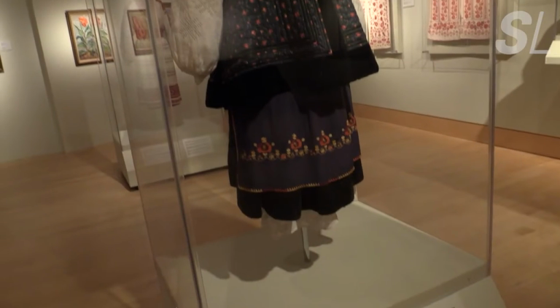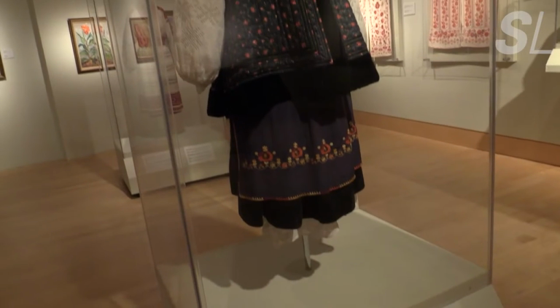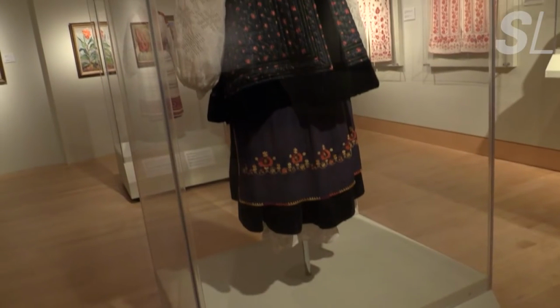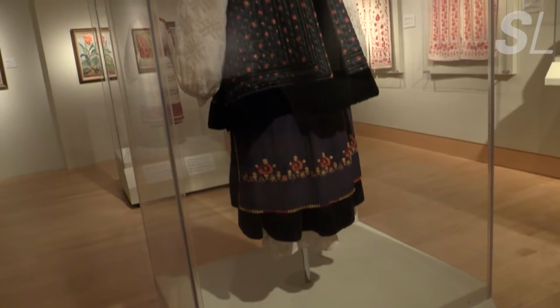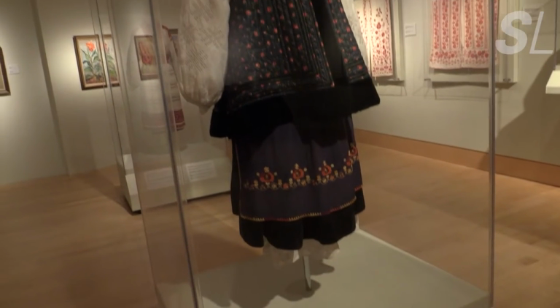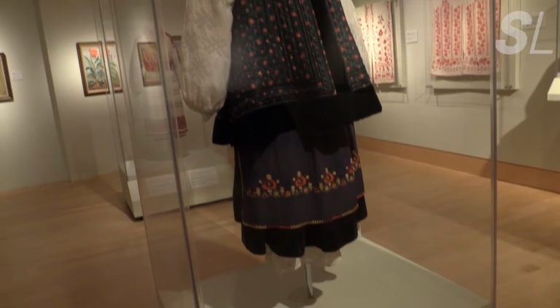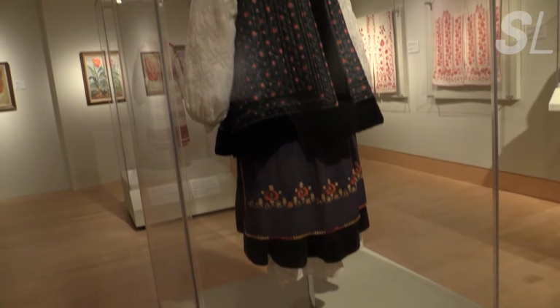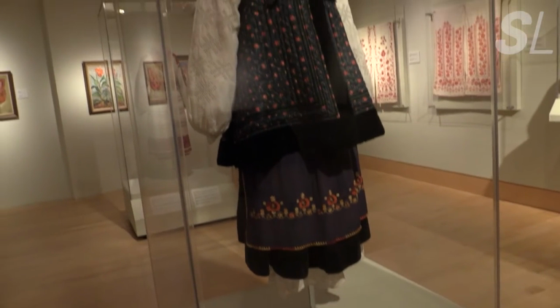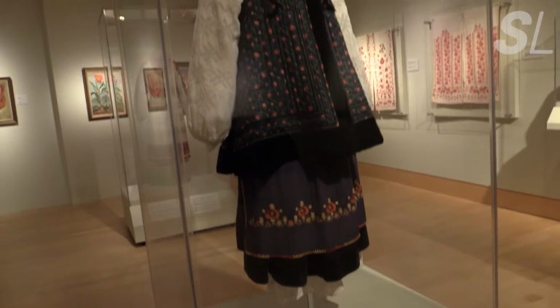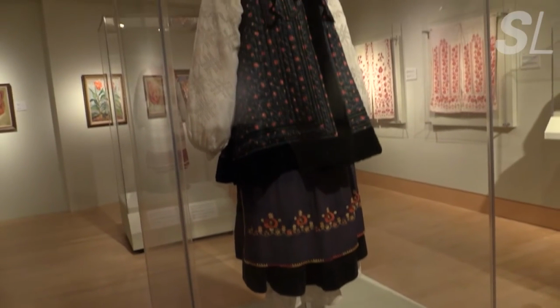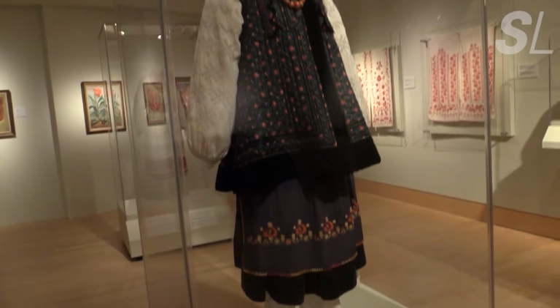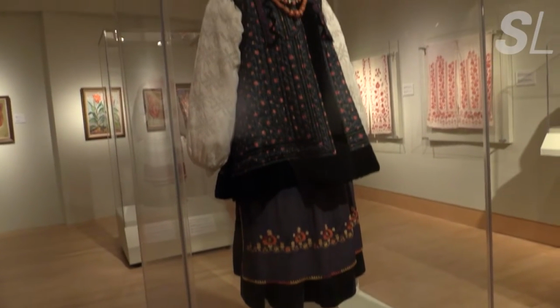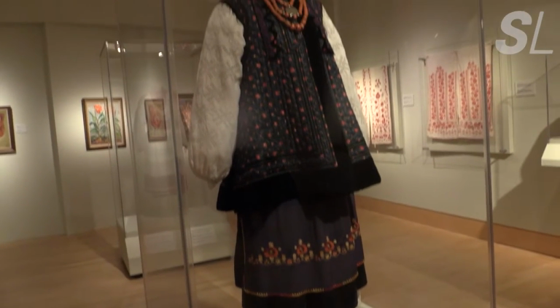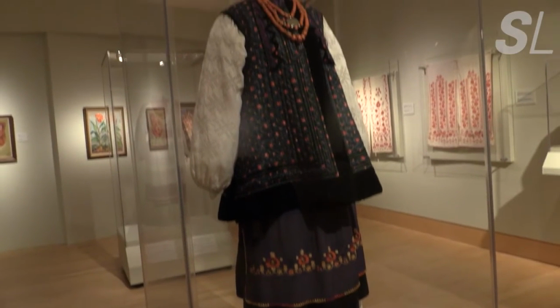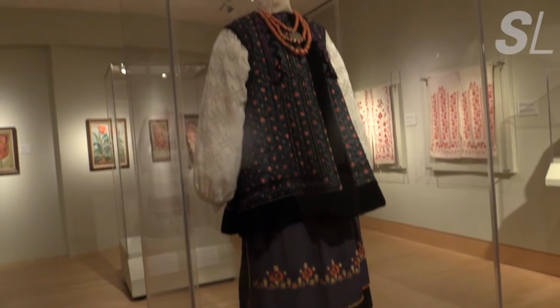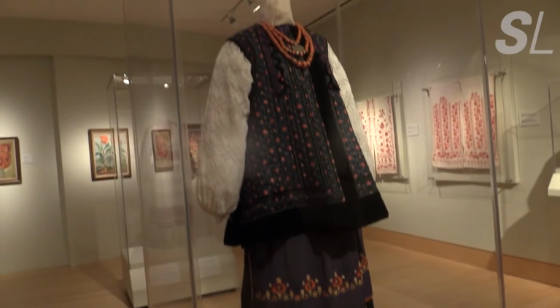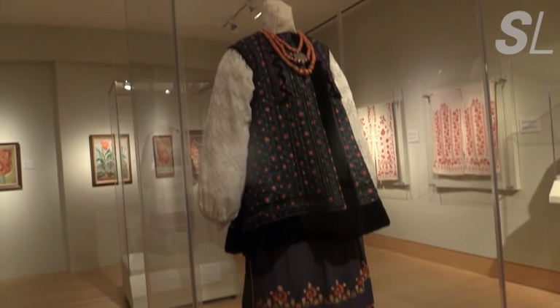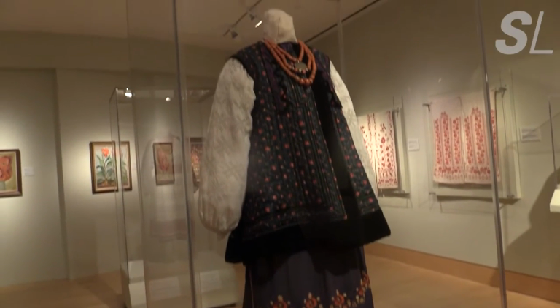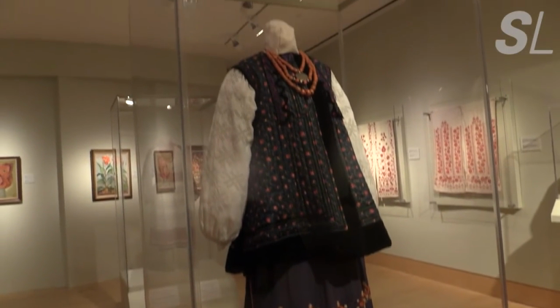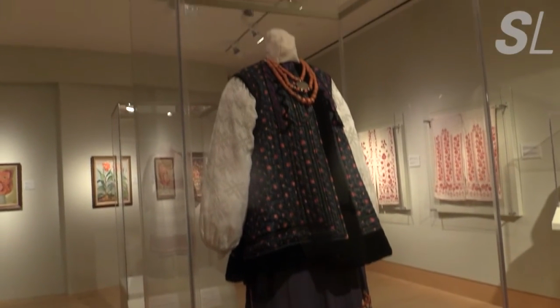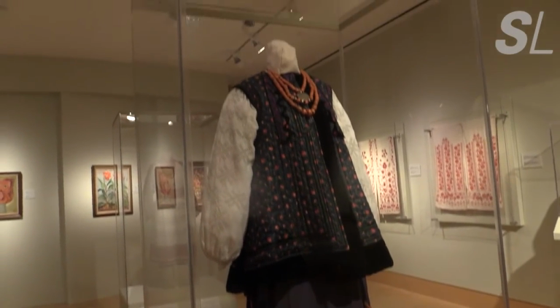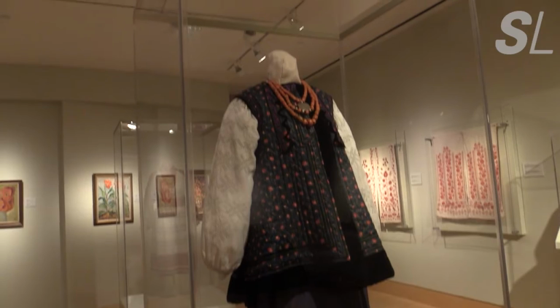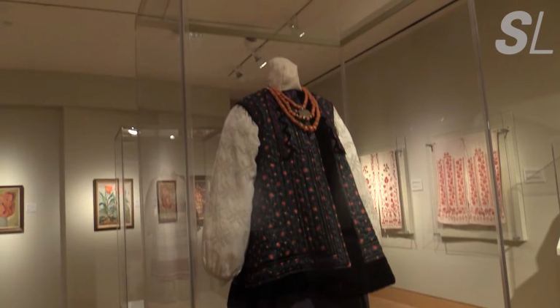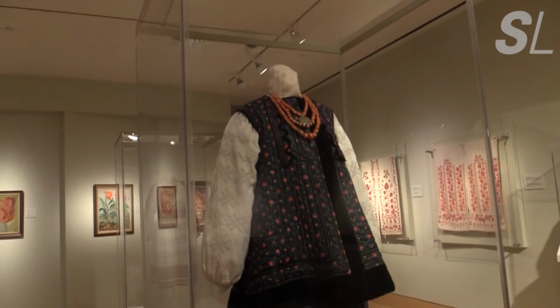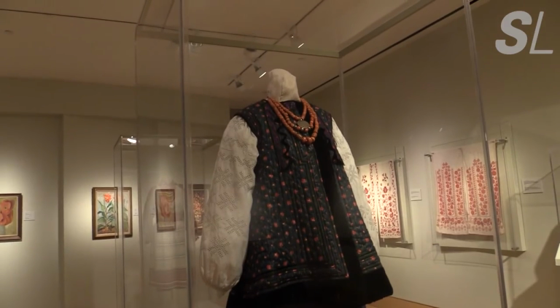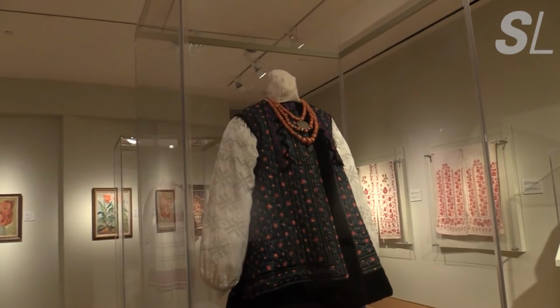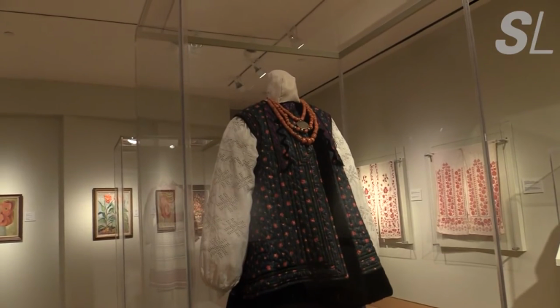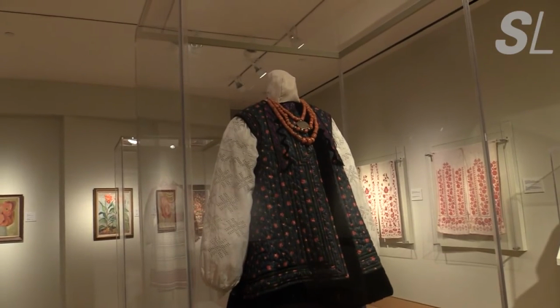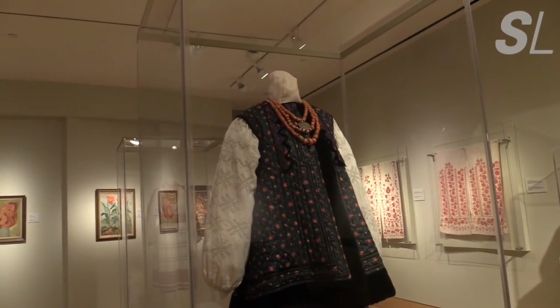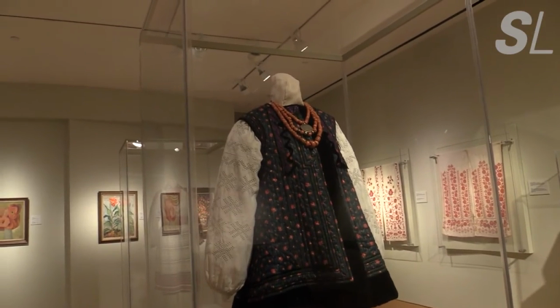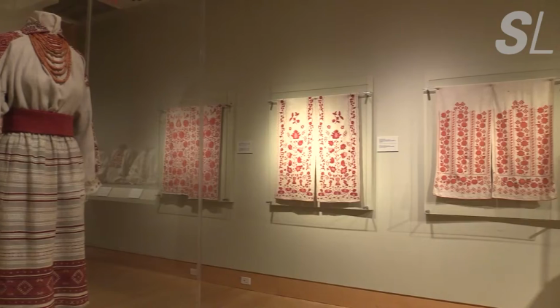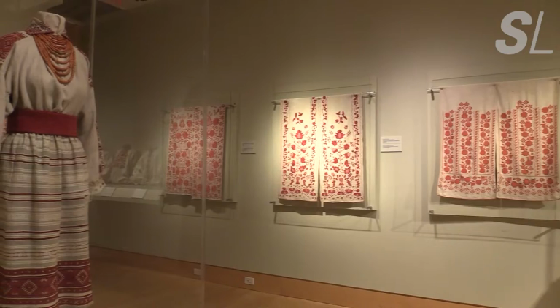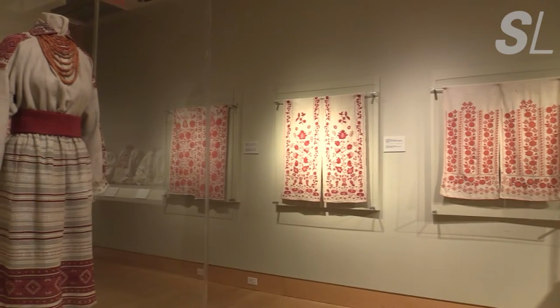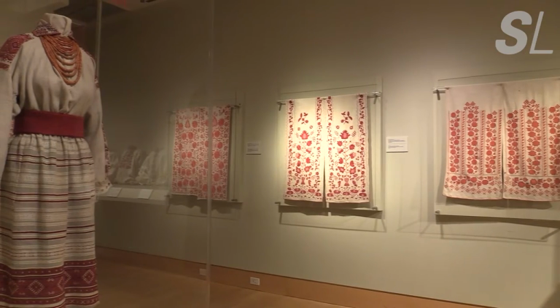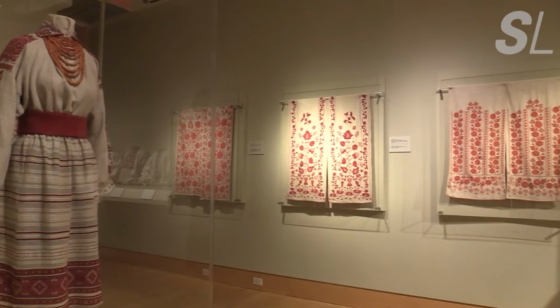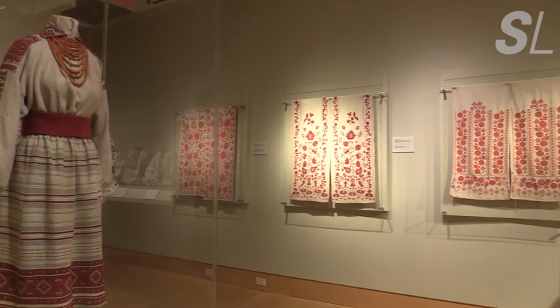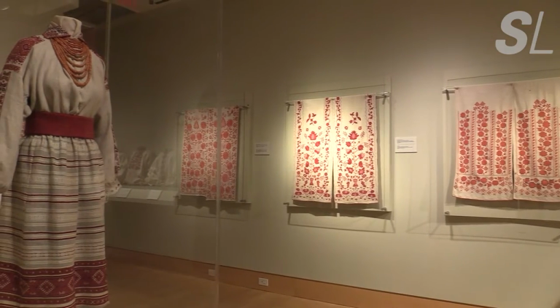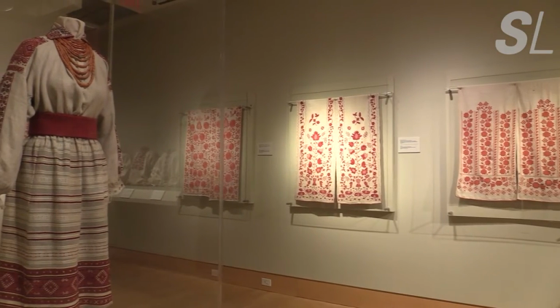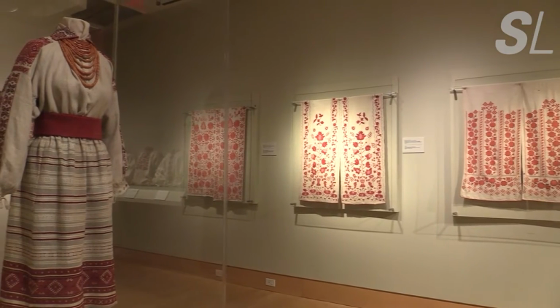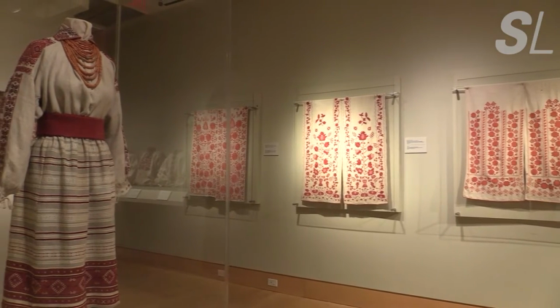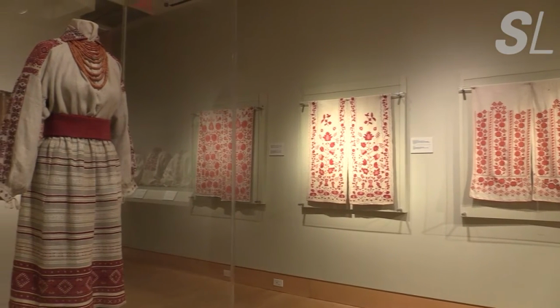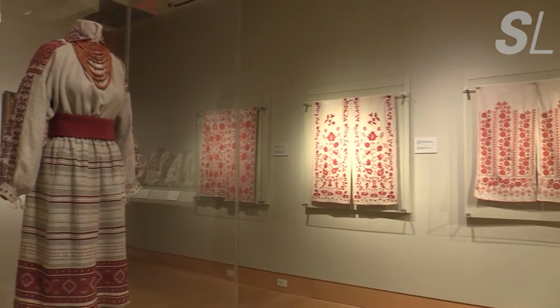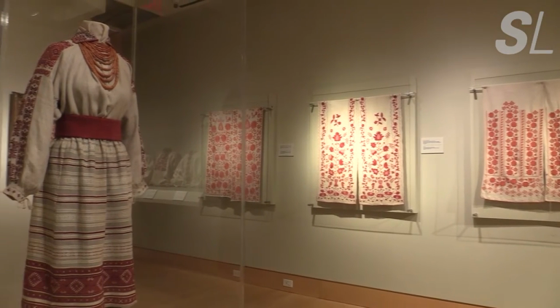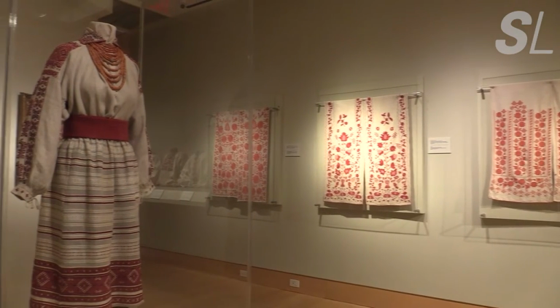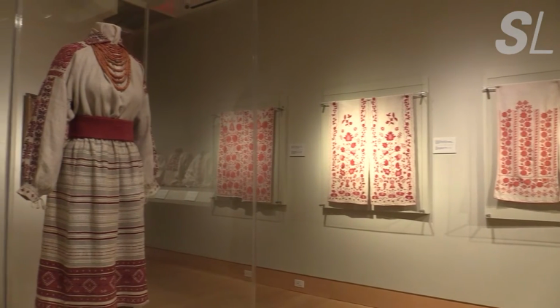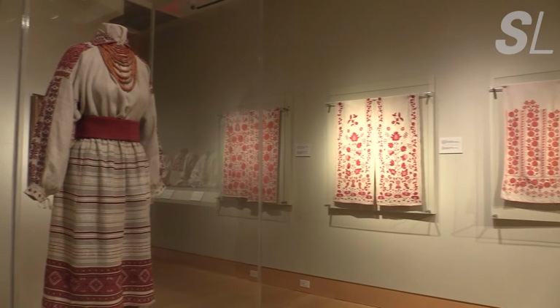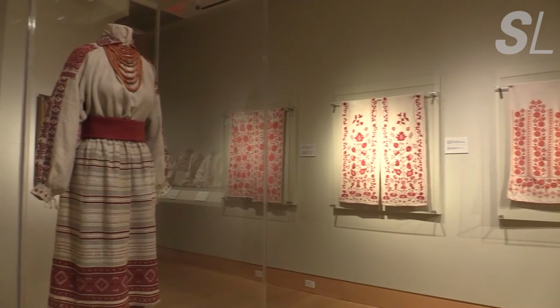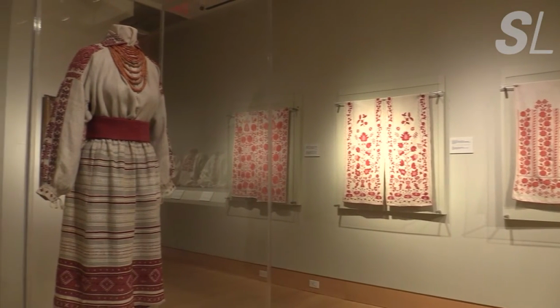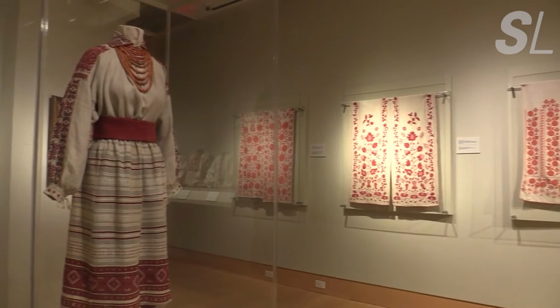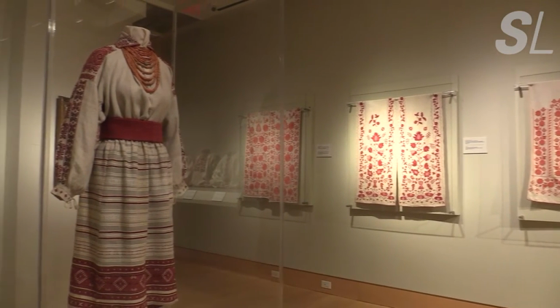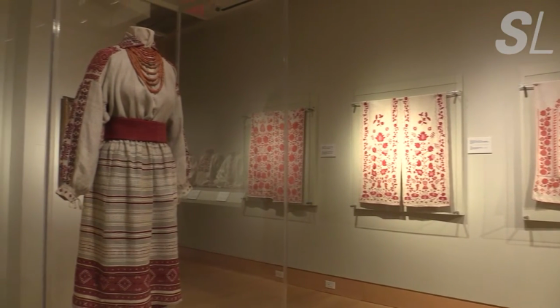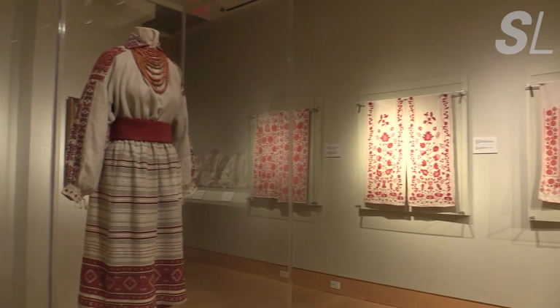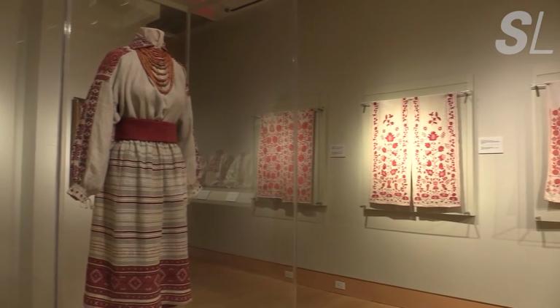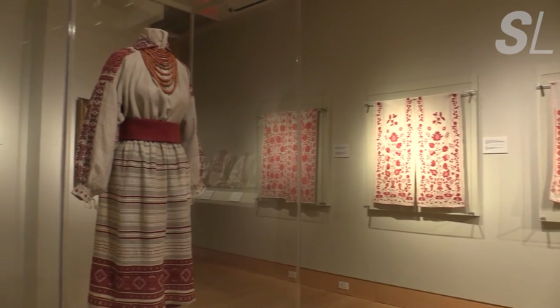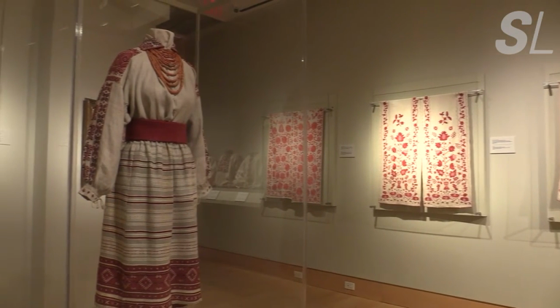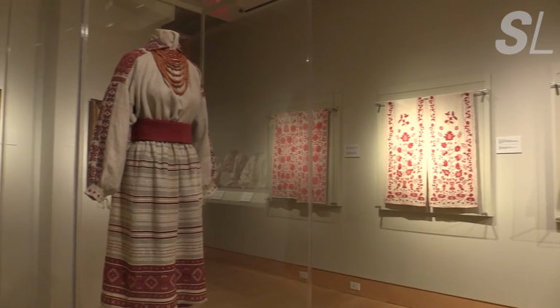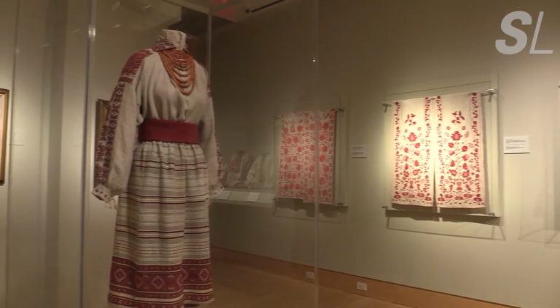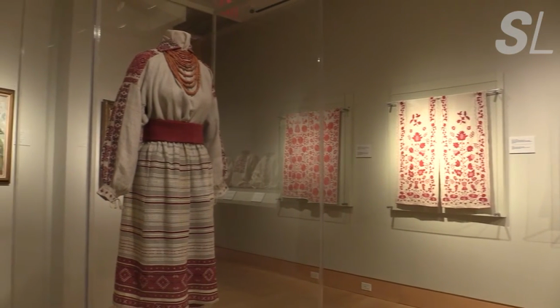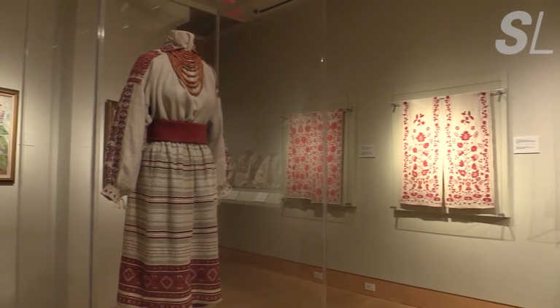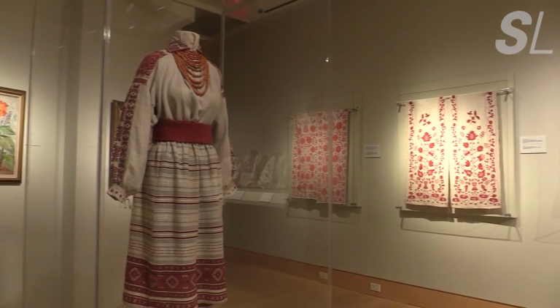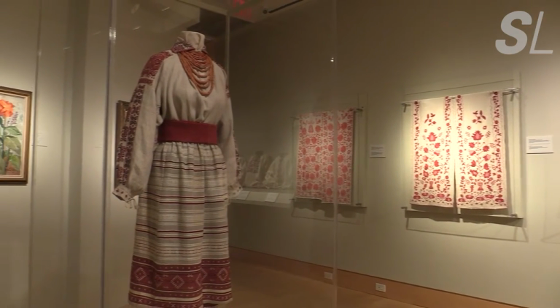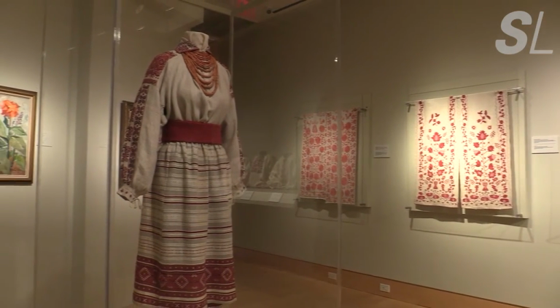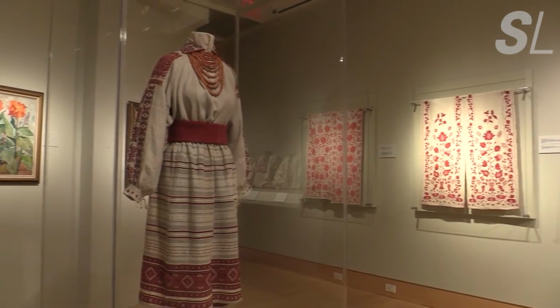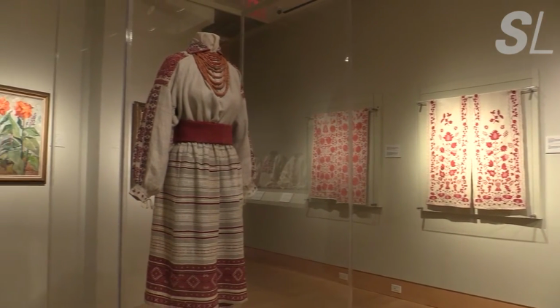That art collection was preserved, and in 1976 it was converted into a permanent museum, which moved to its current location in 2005.